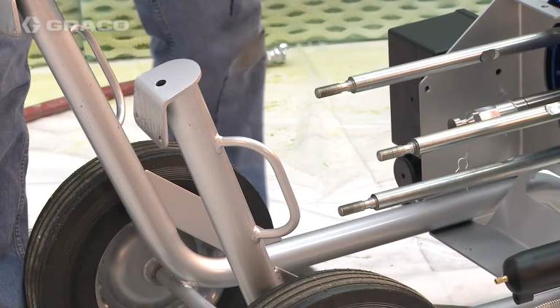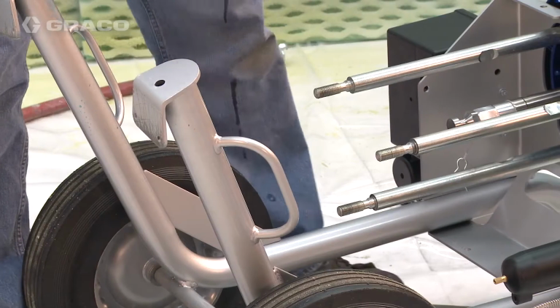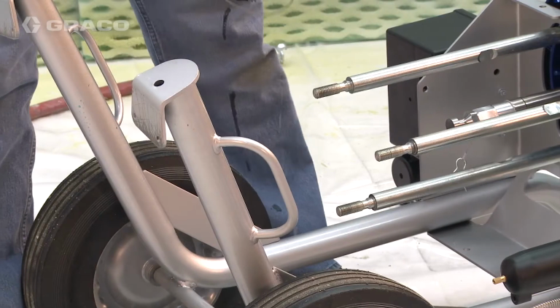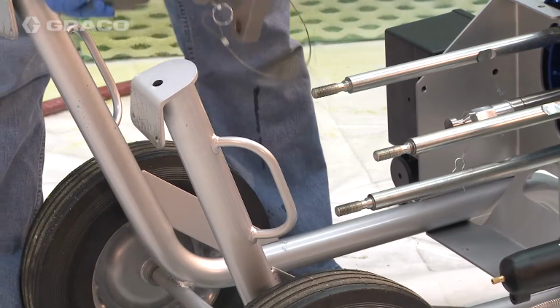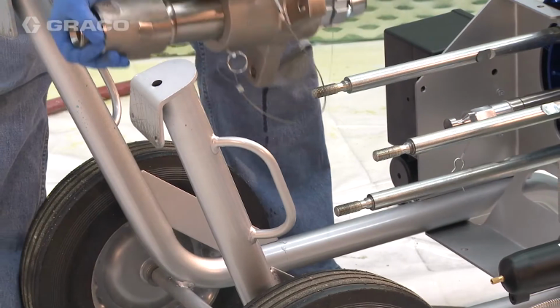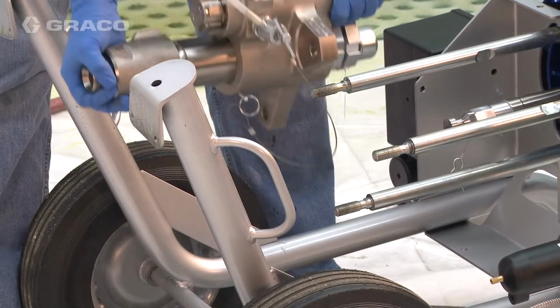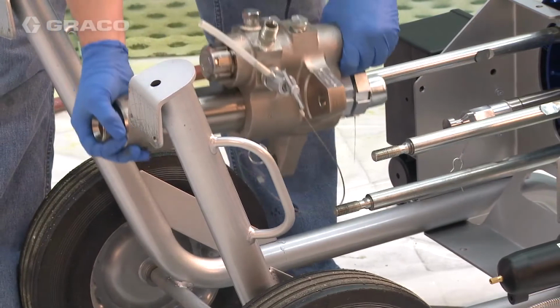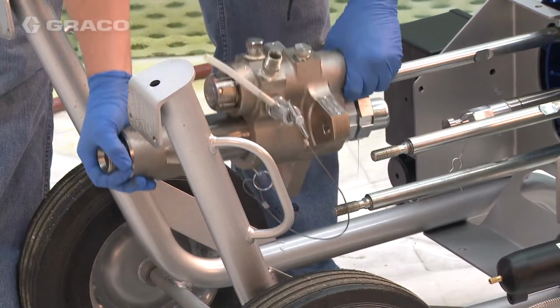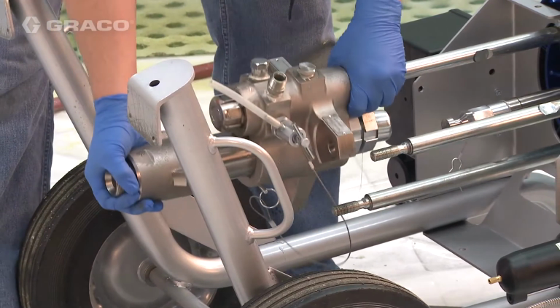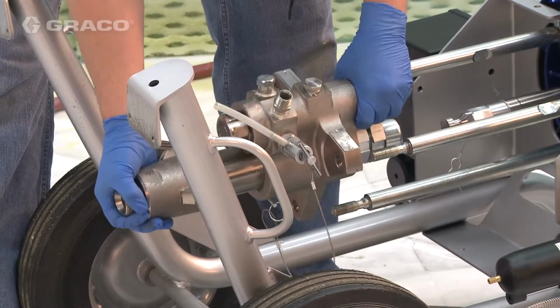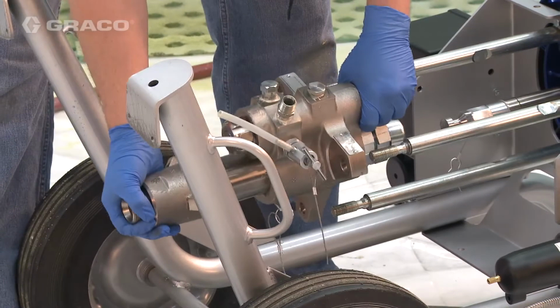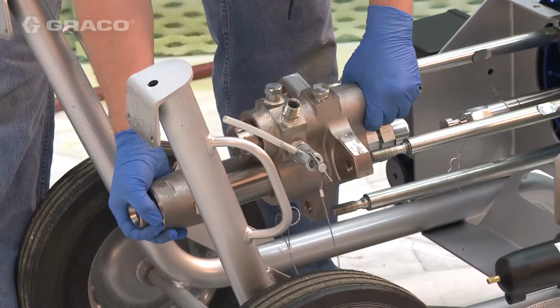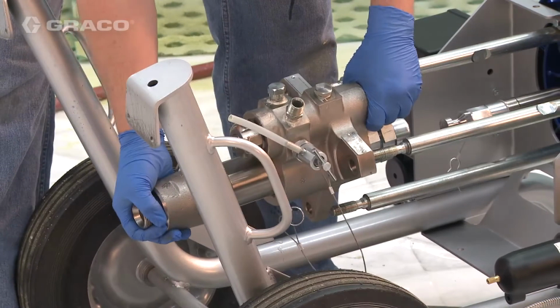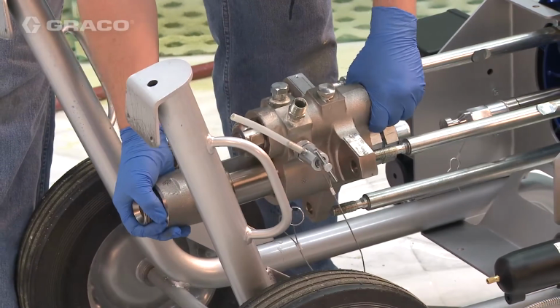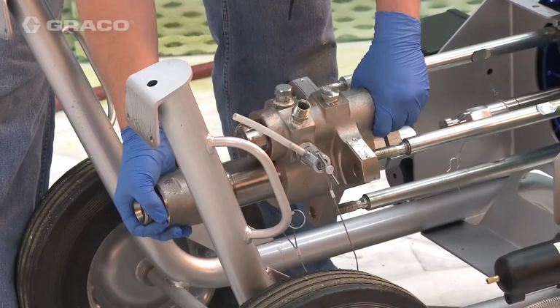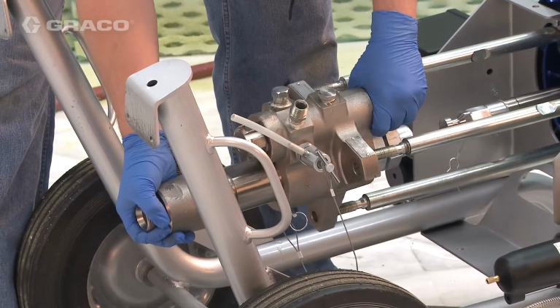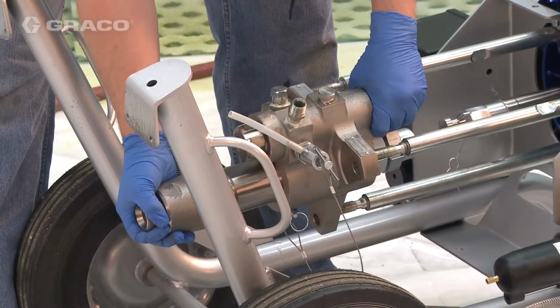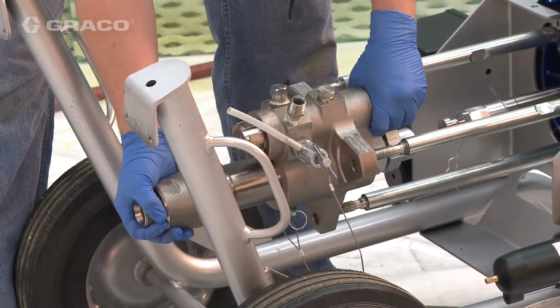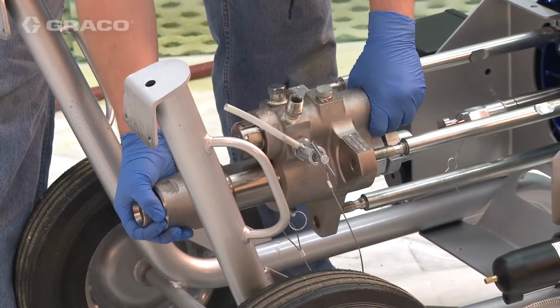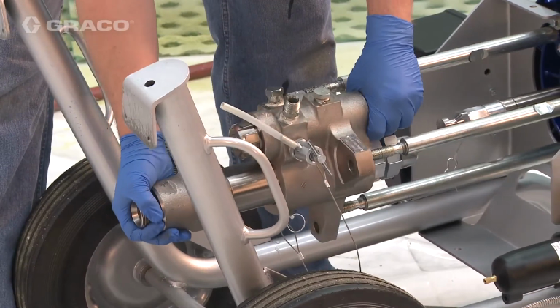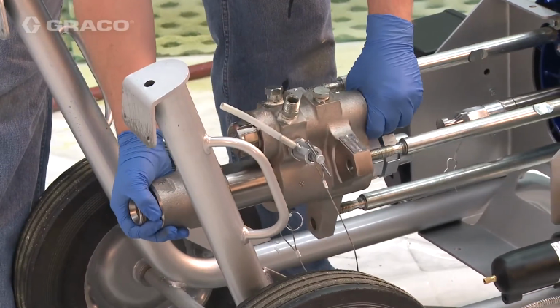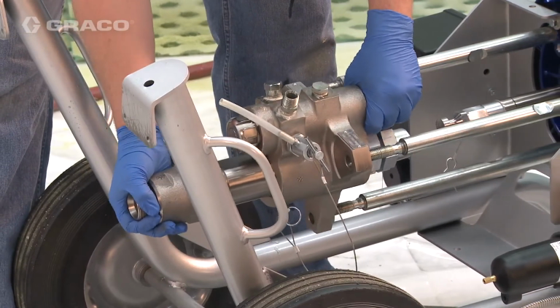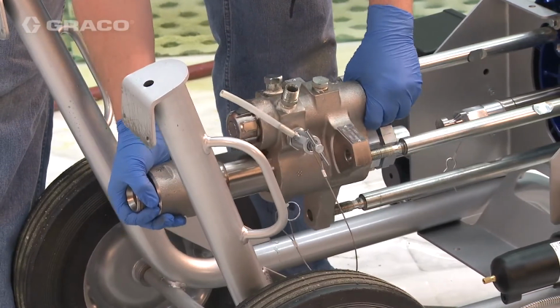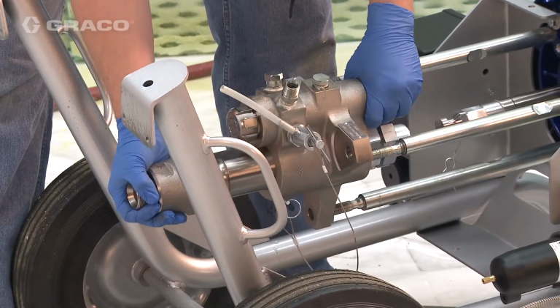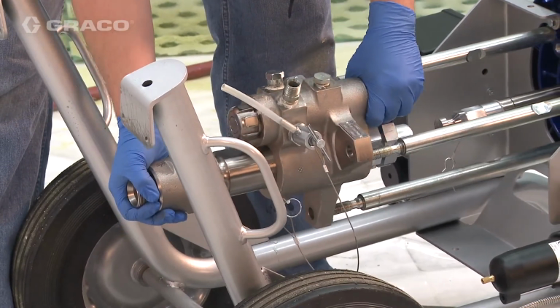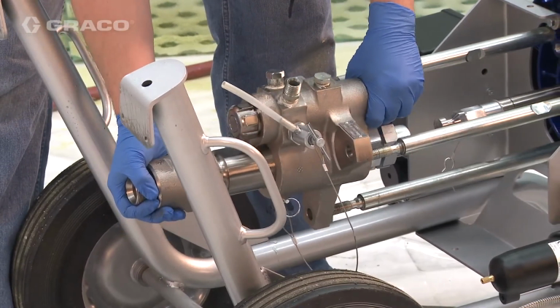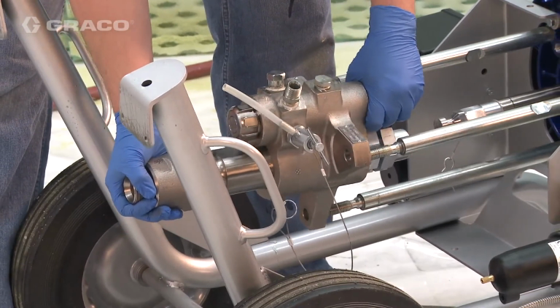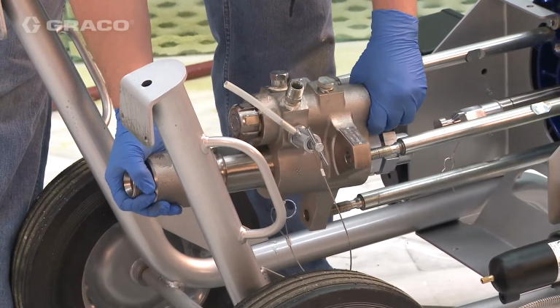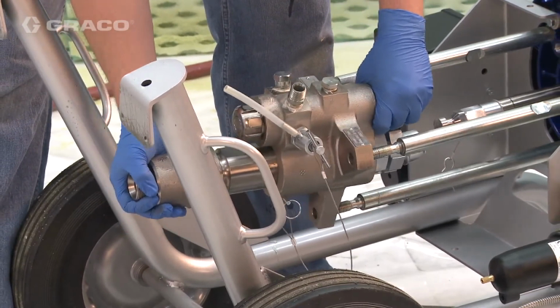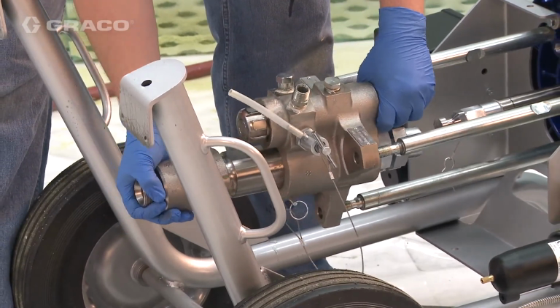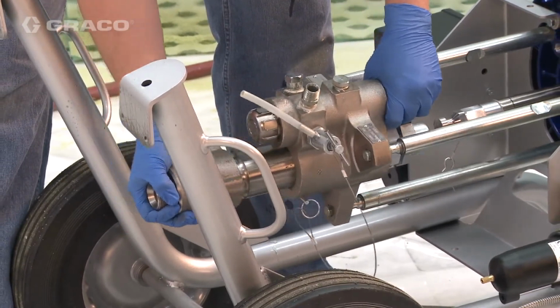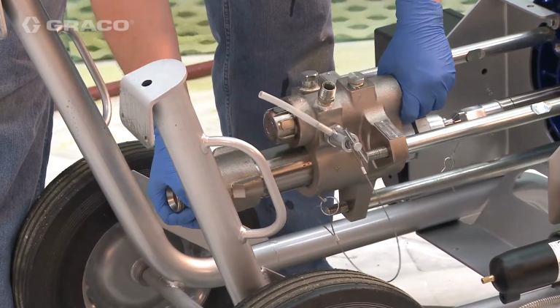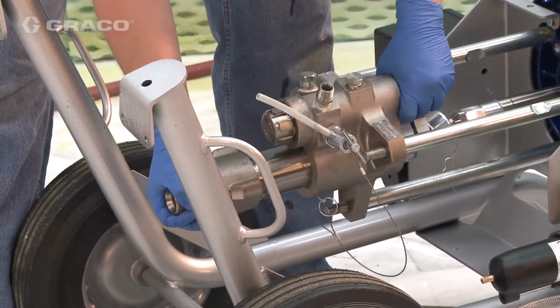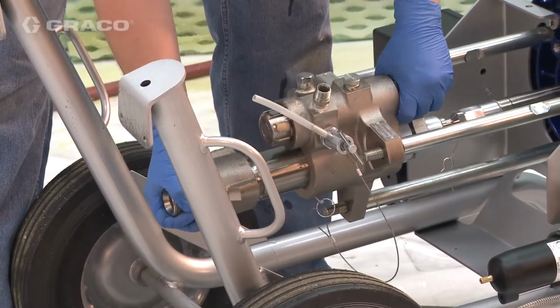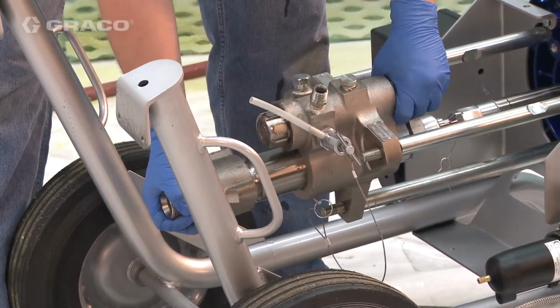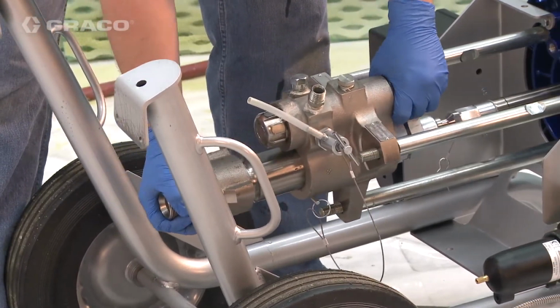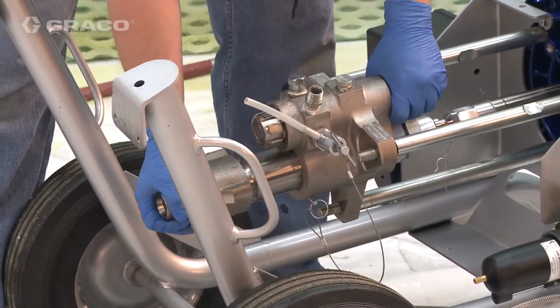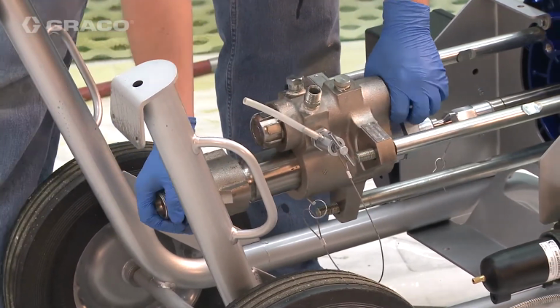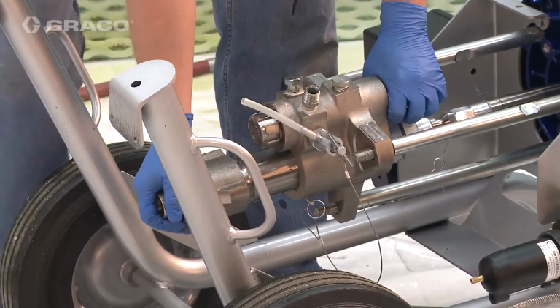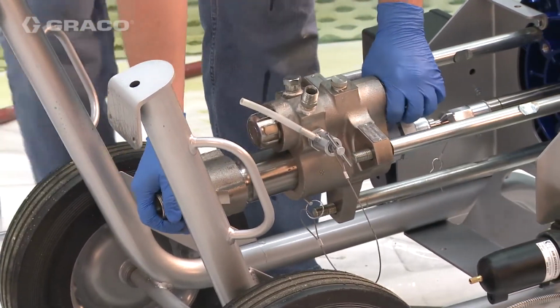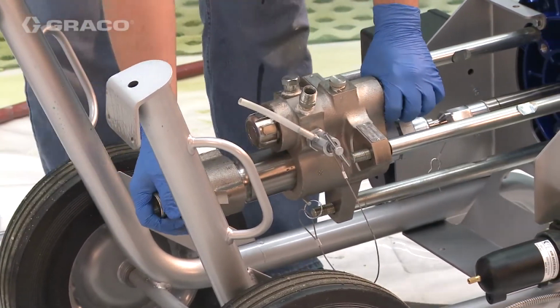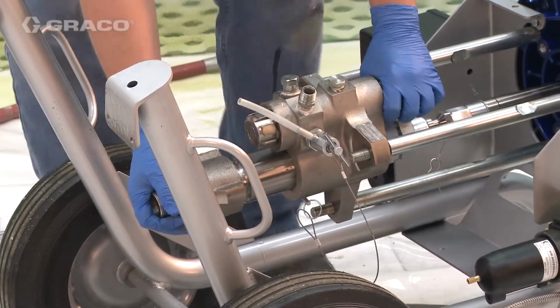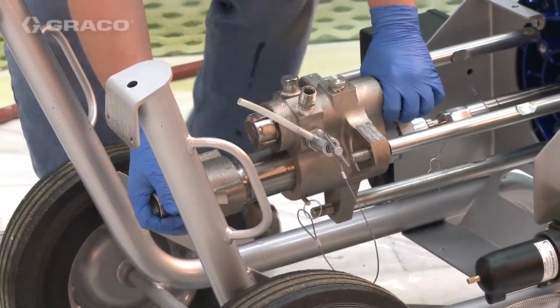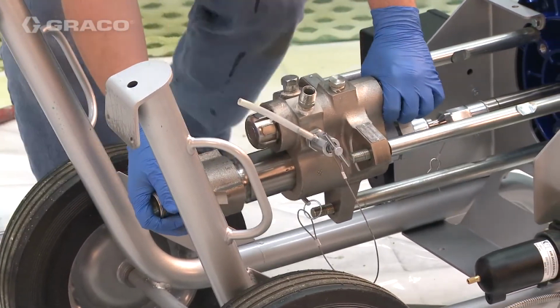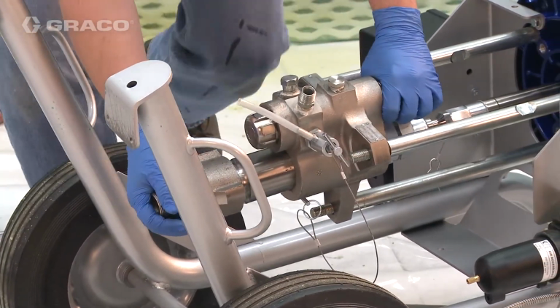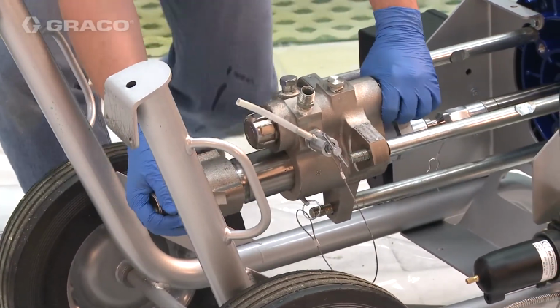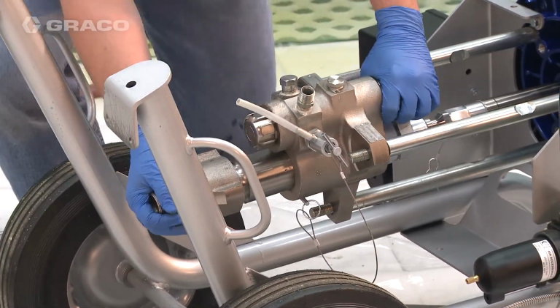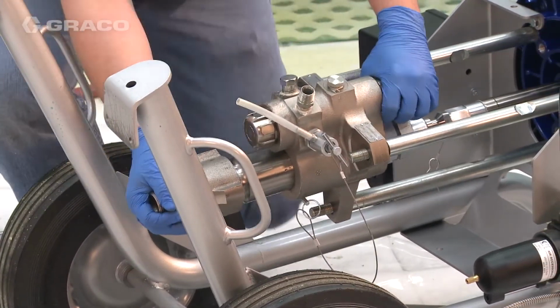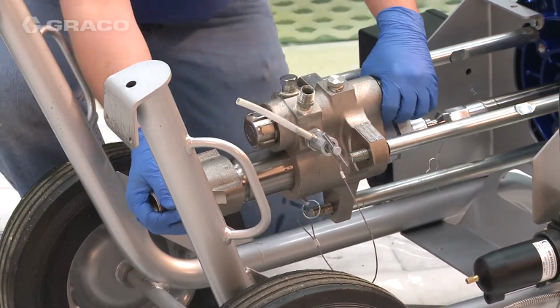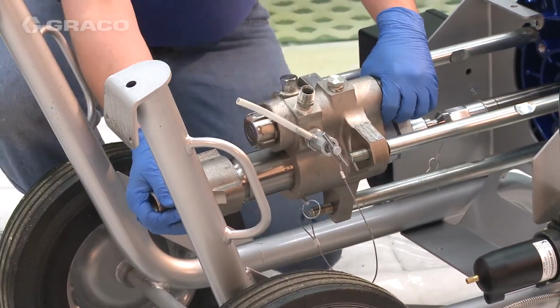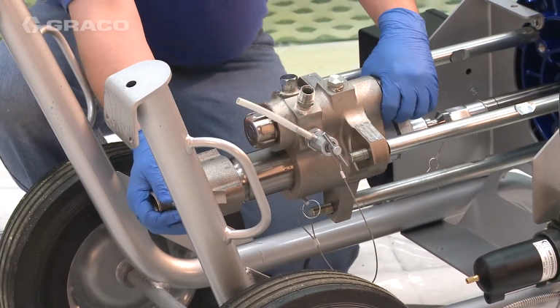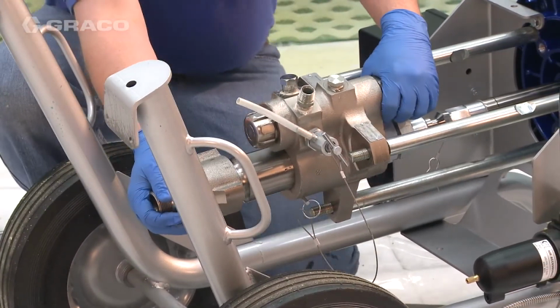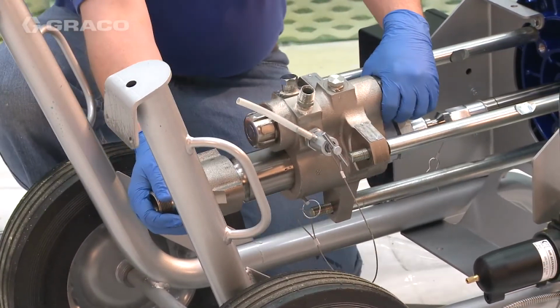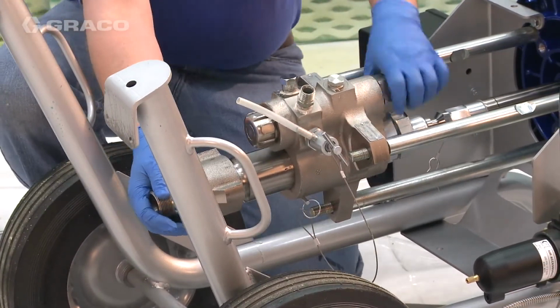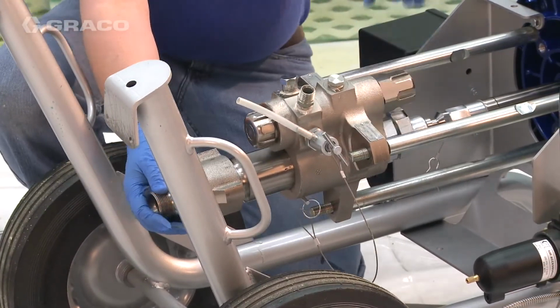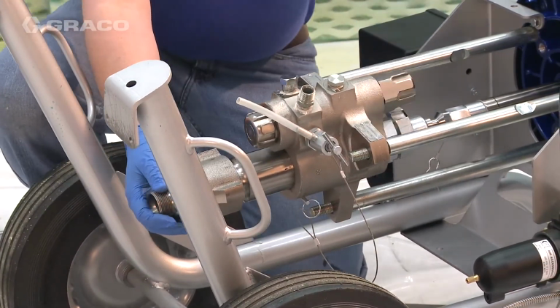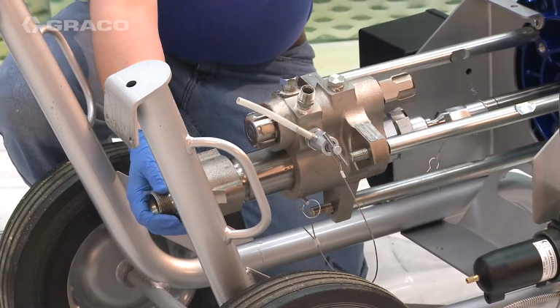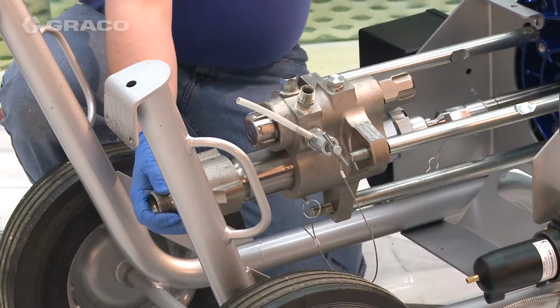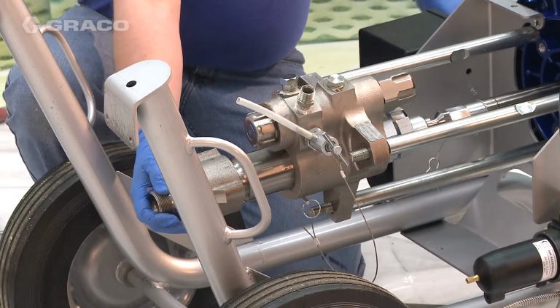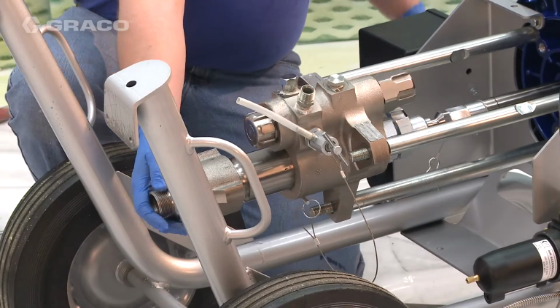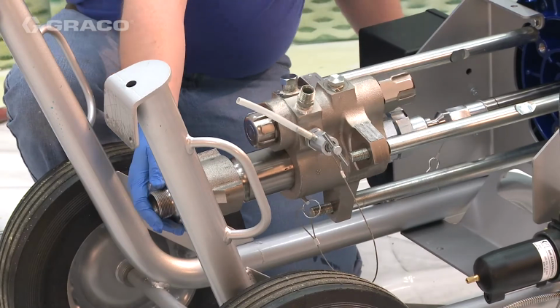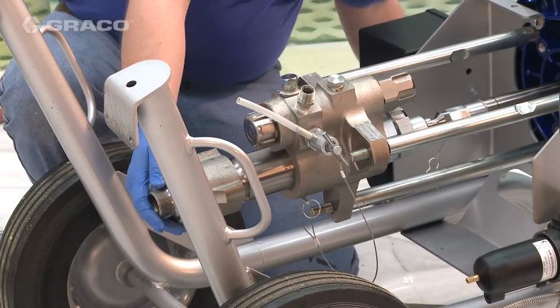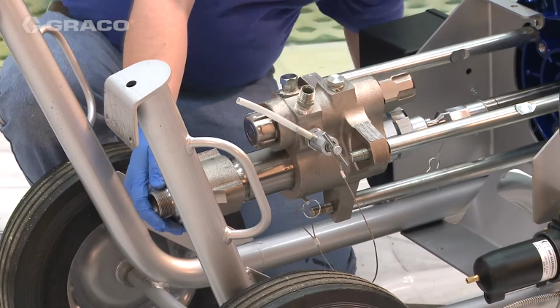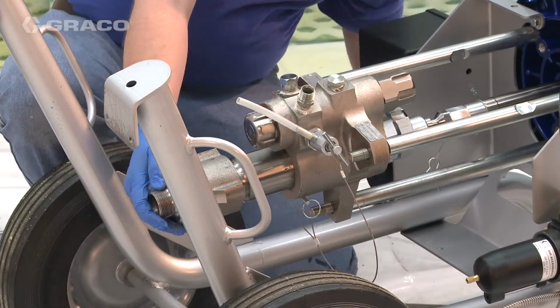Remove the lower from the tie rods. The pump lower assembly can be serviced offline. Connect the rebuilt lower assembly to the tie rods, making sure the pump outlet is facing toward the front of the pump.